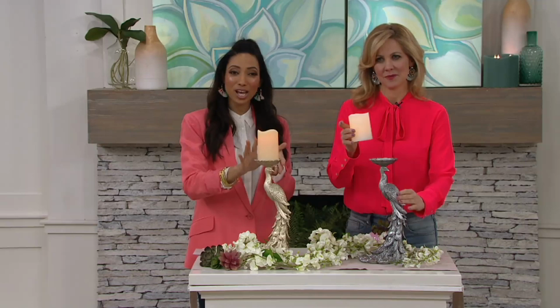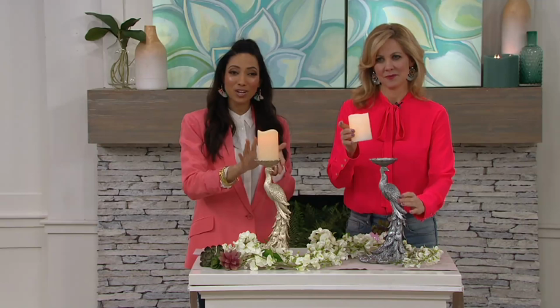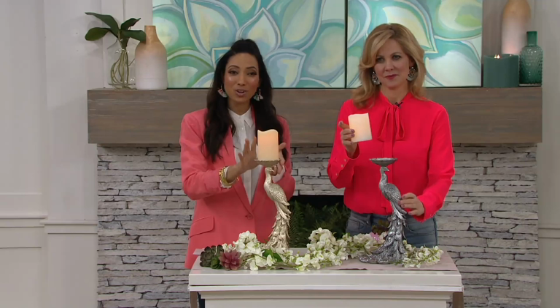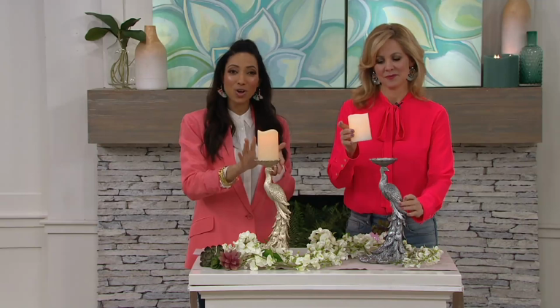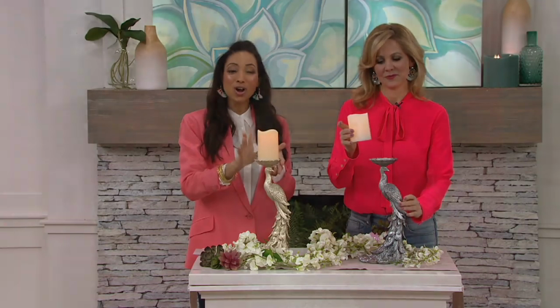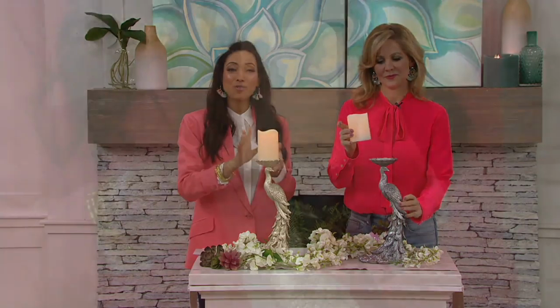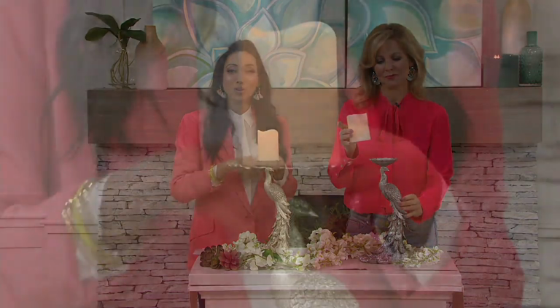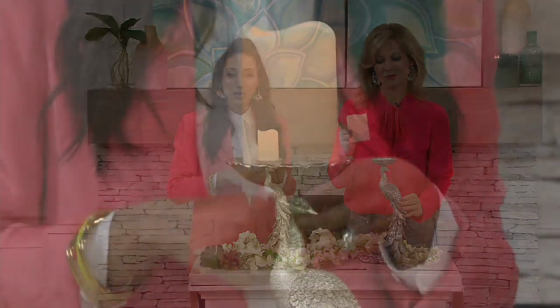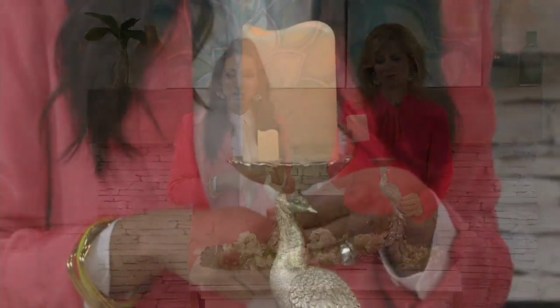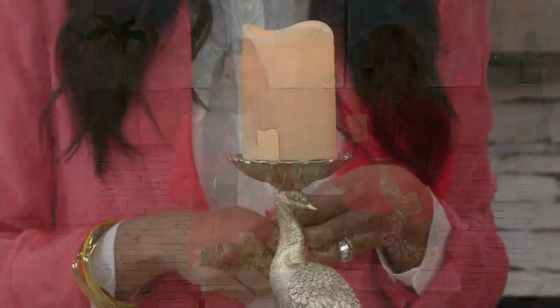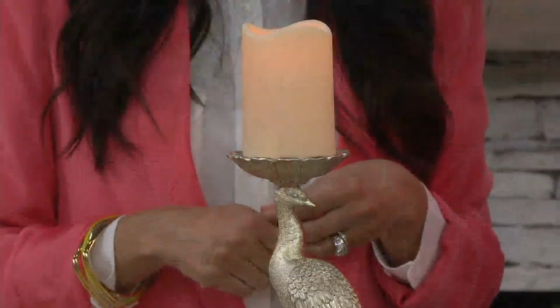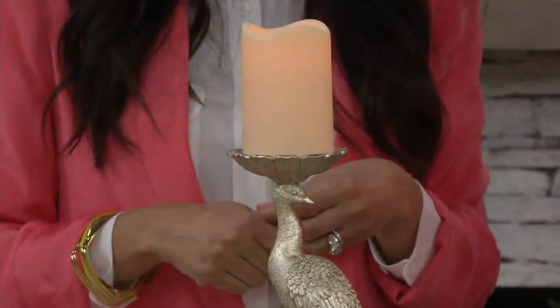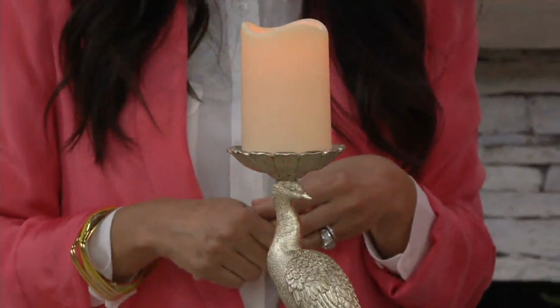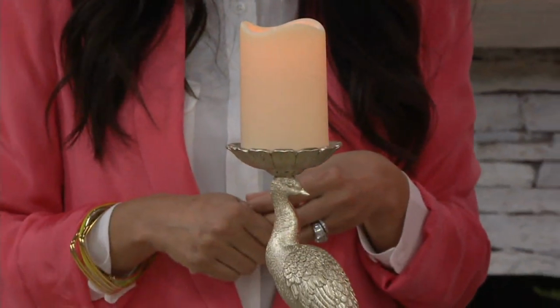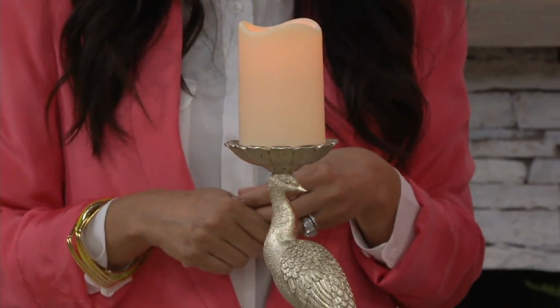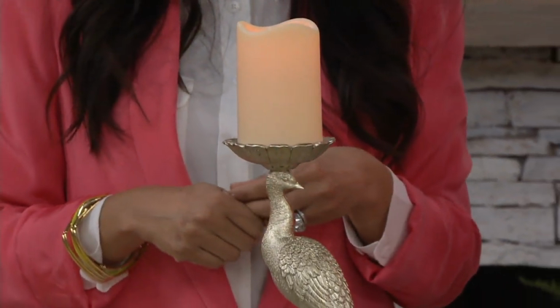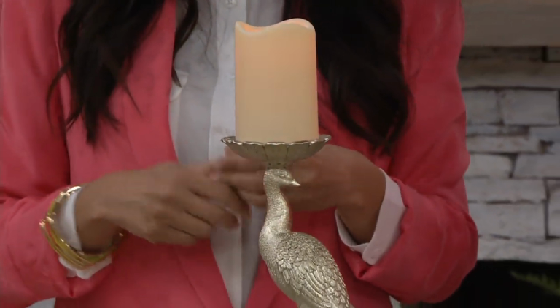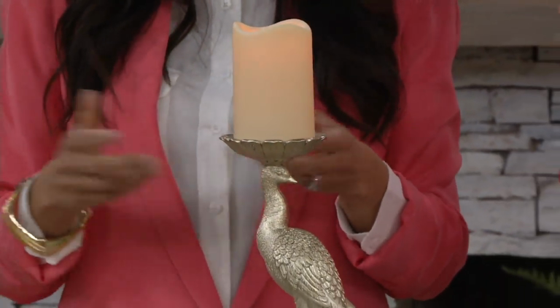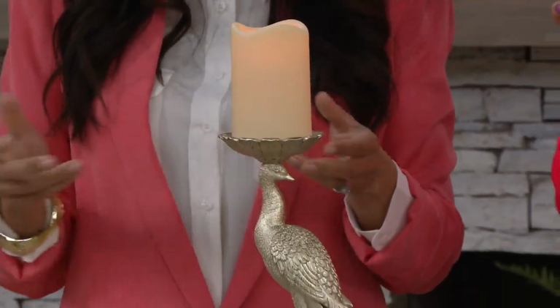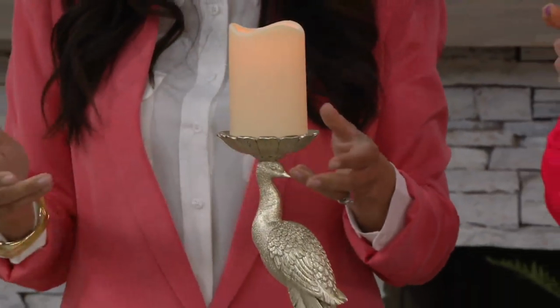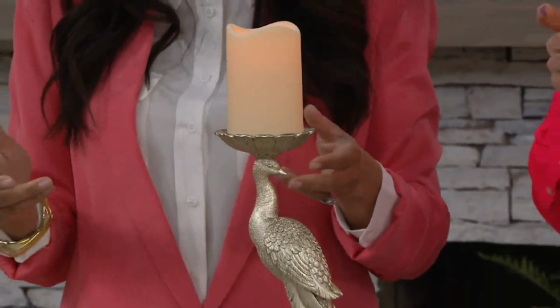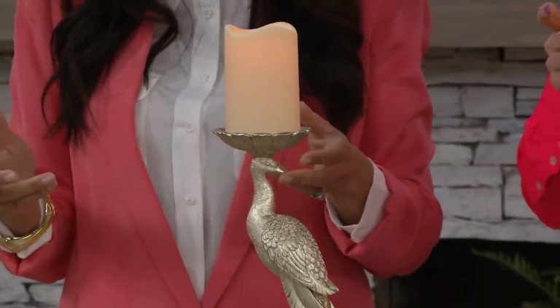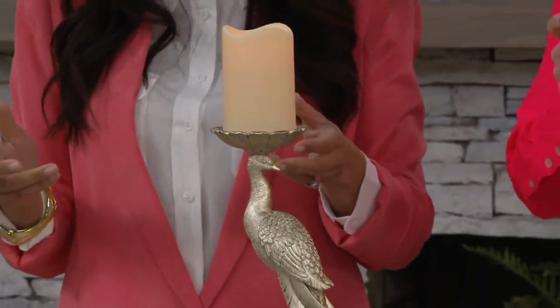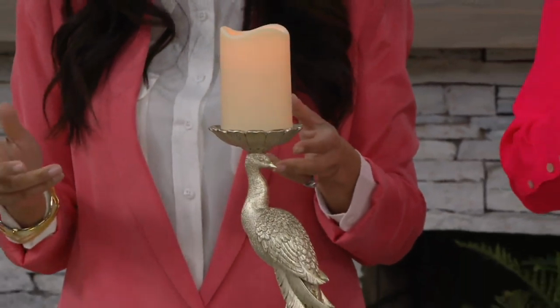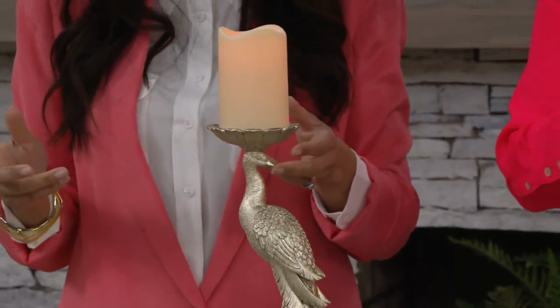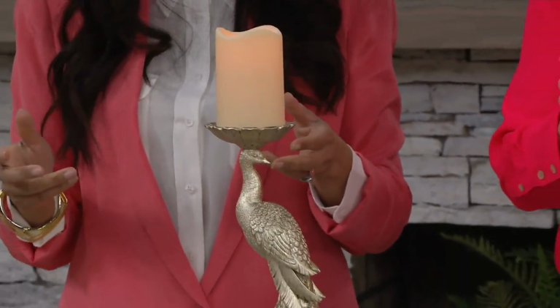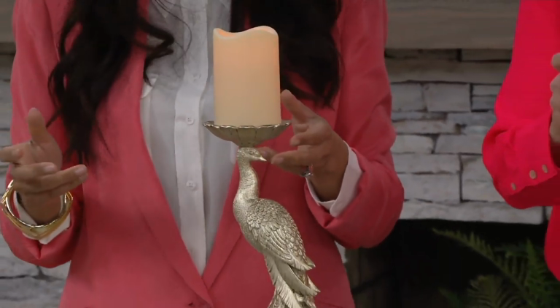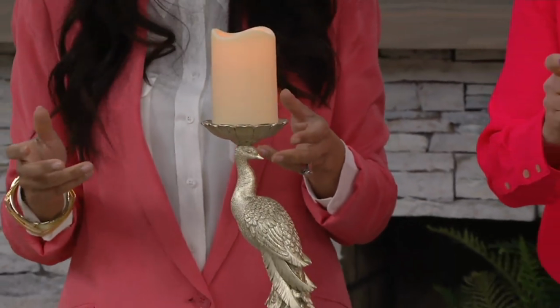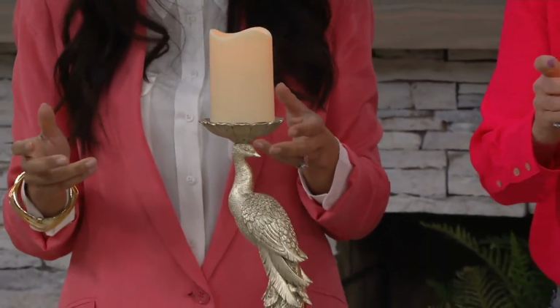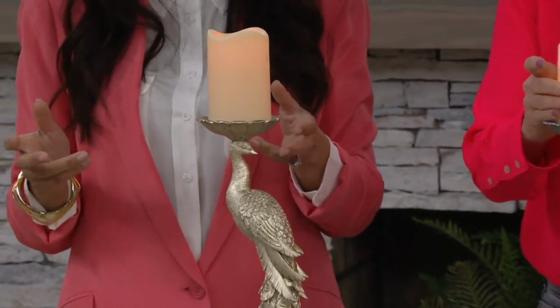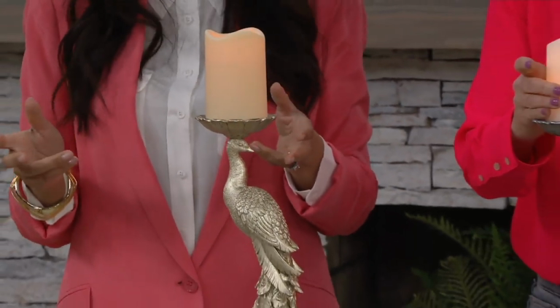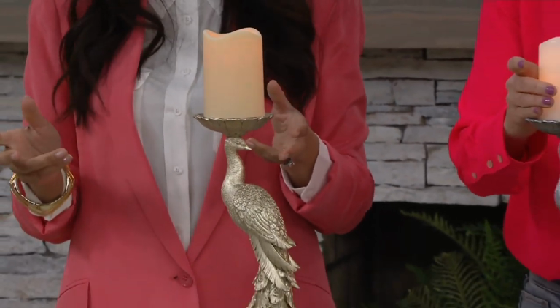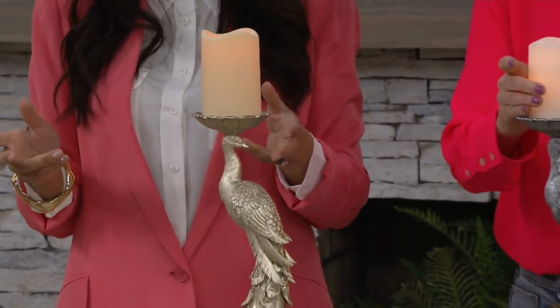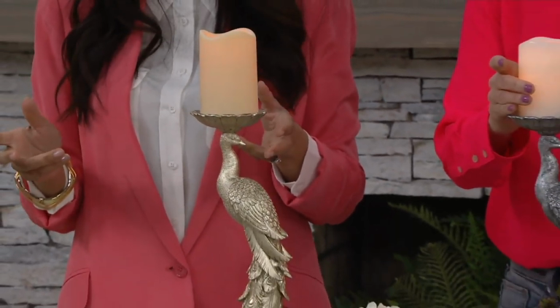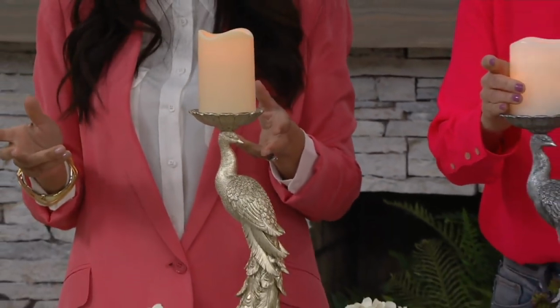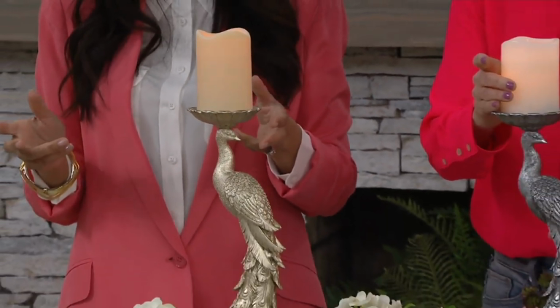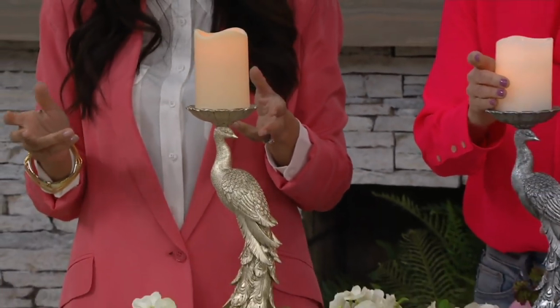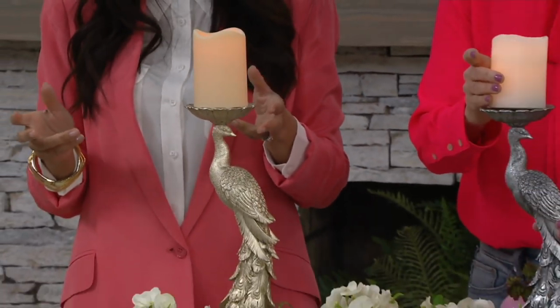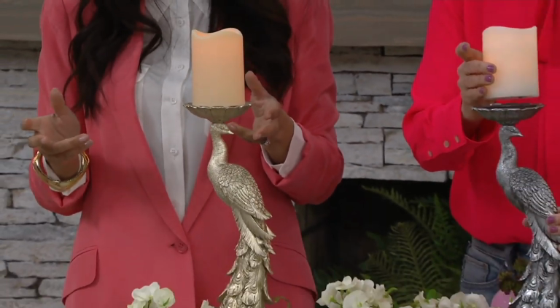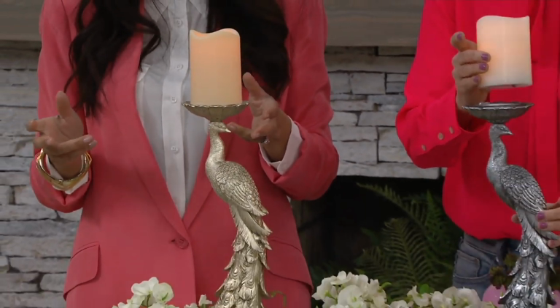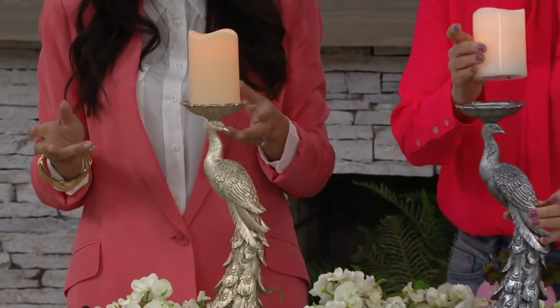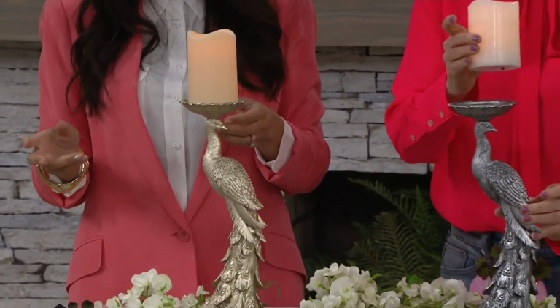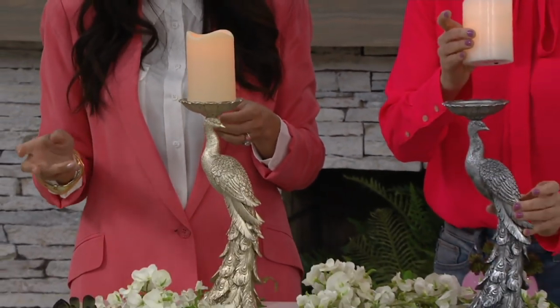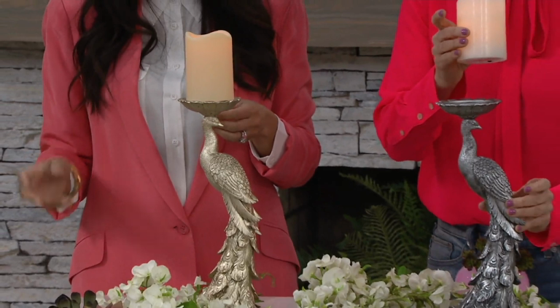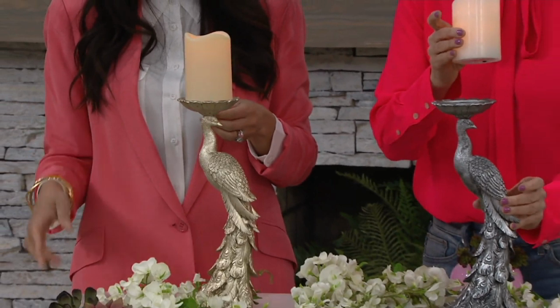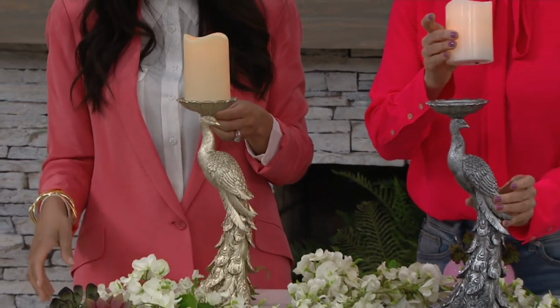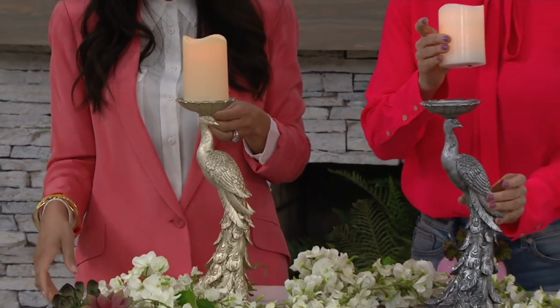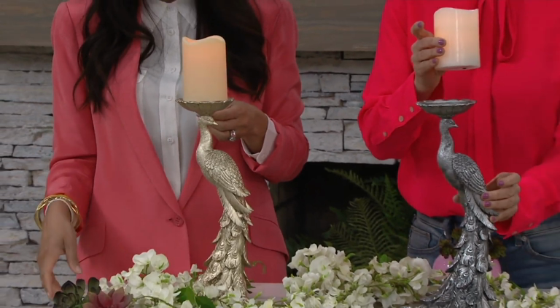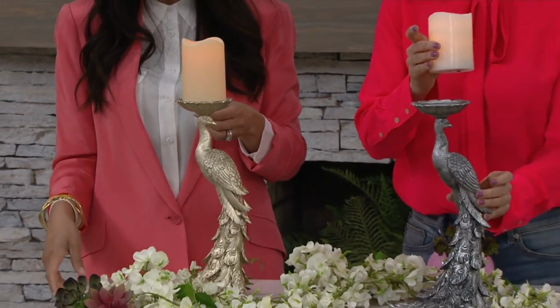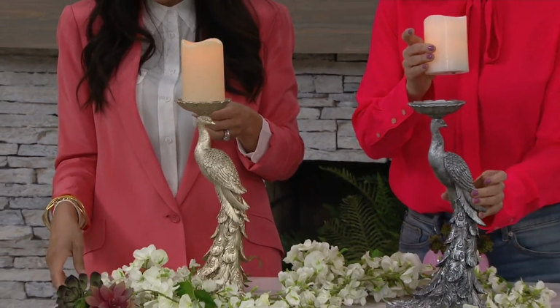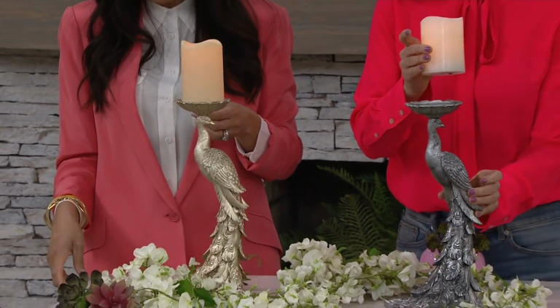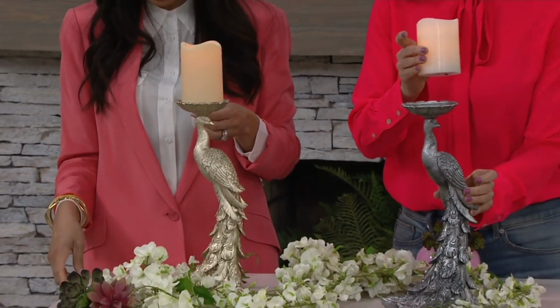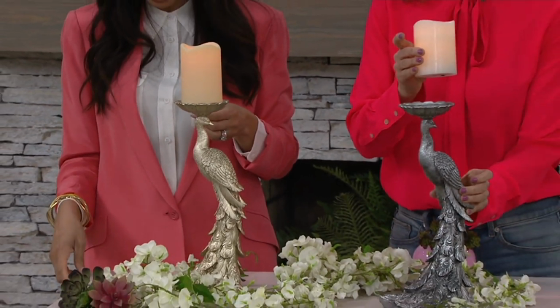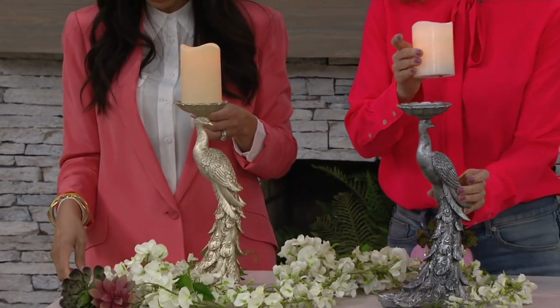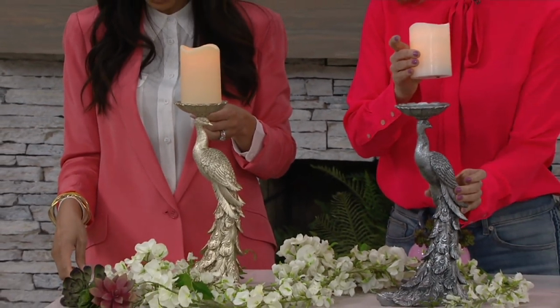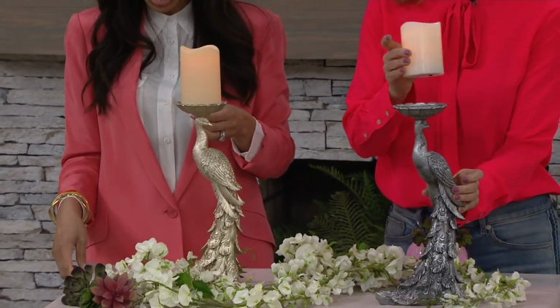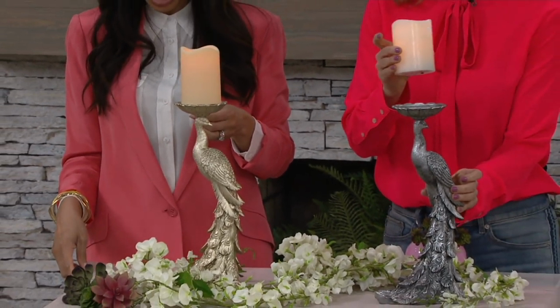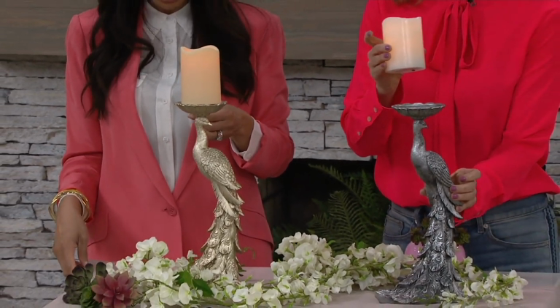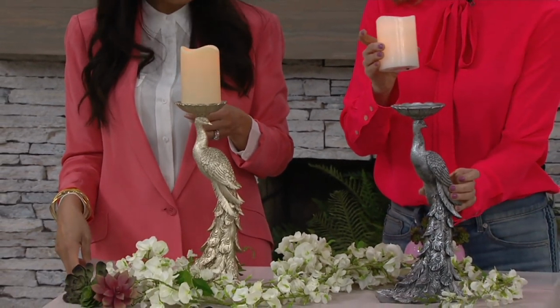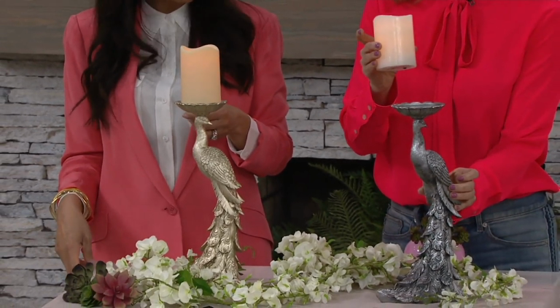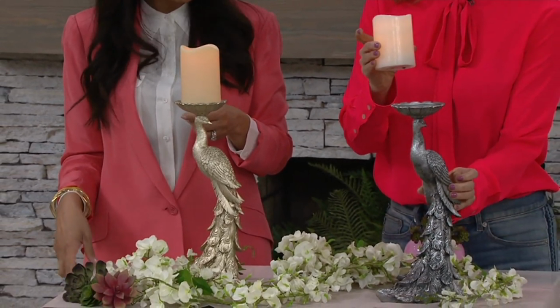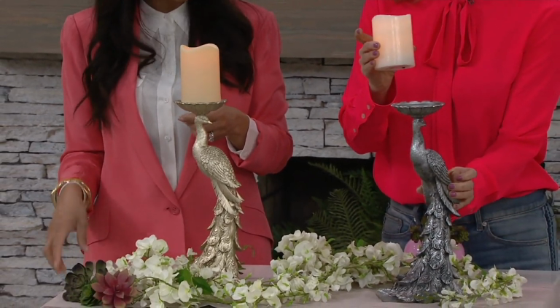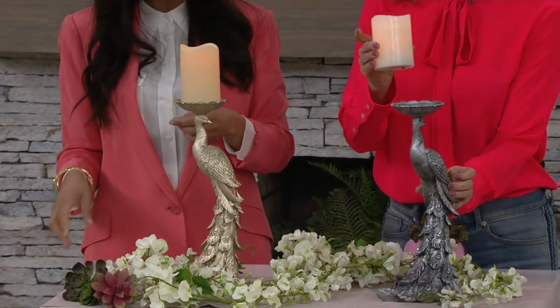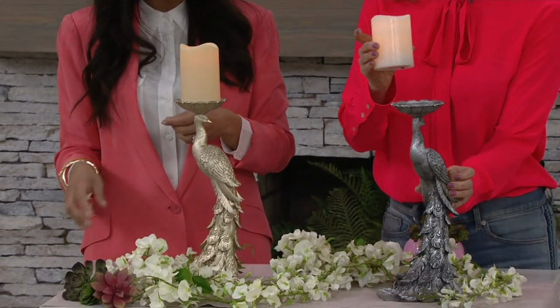The peacock candle holder is available for $31, and today for the first time, we have it on three easy payments of $10.33.